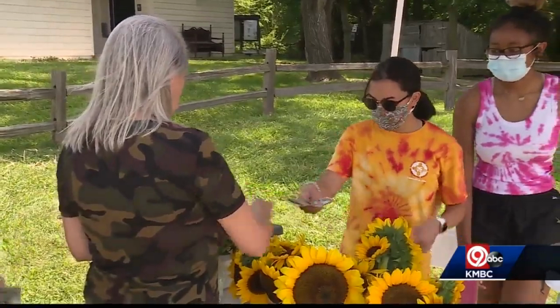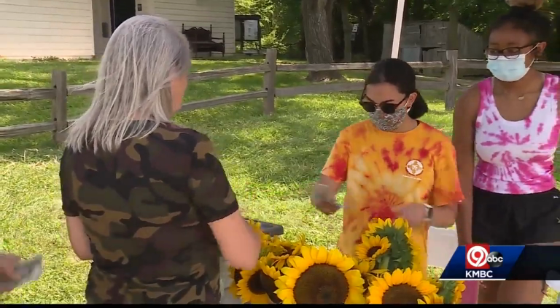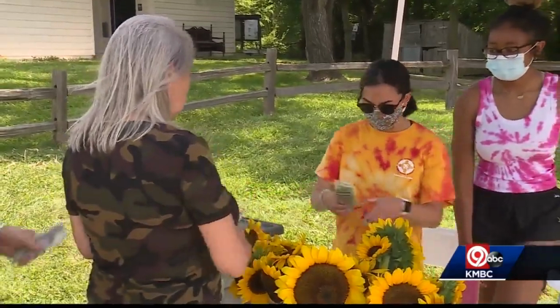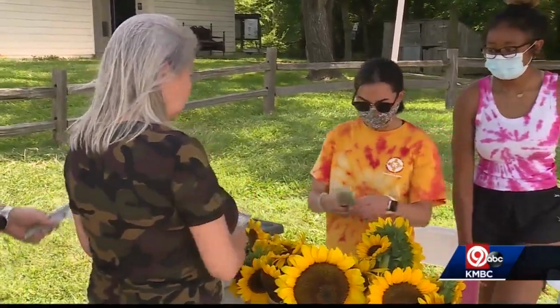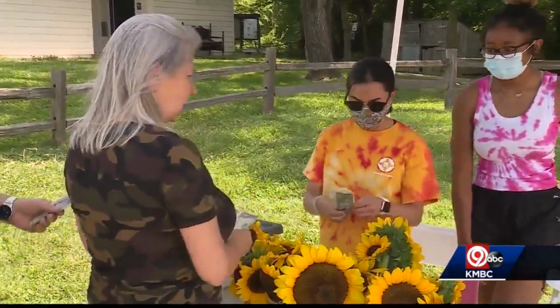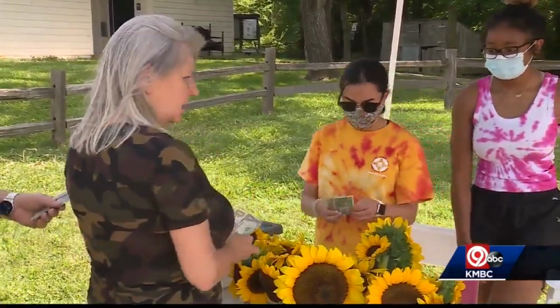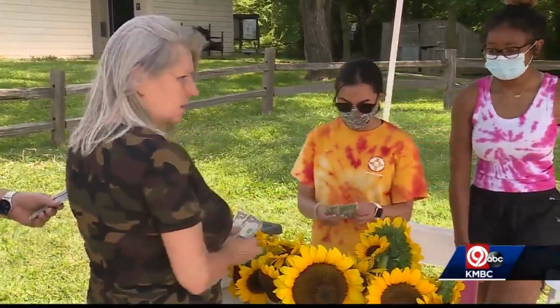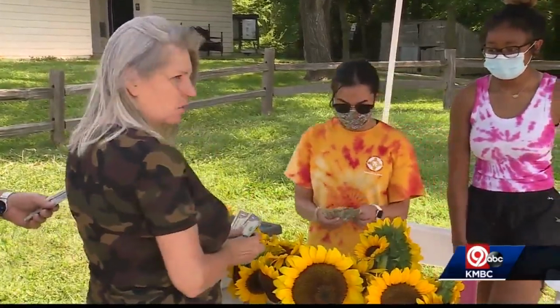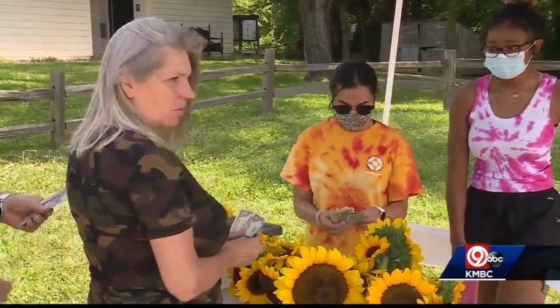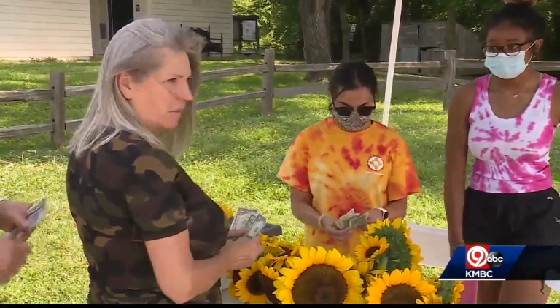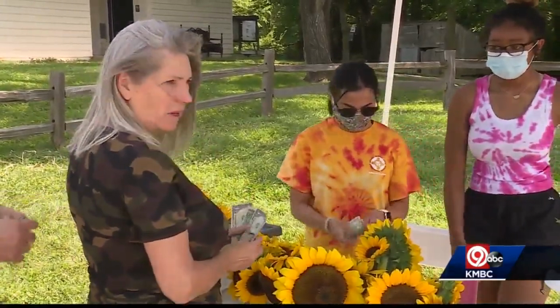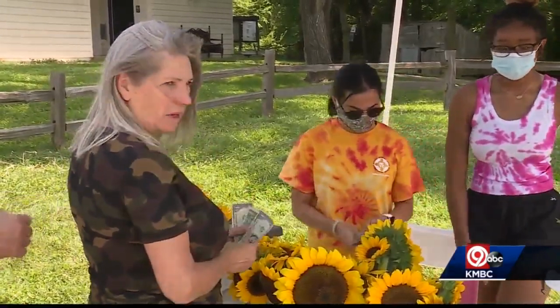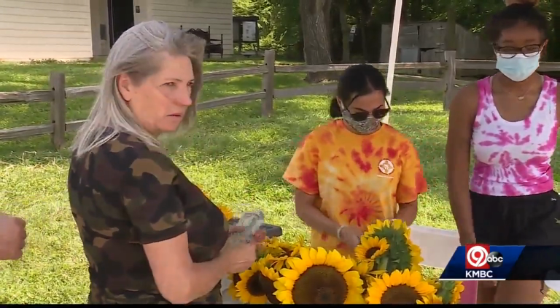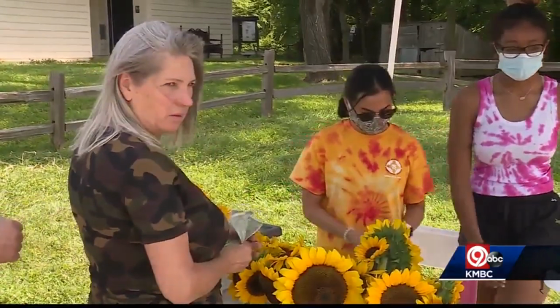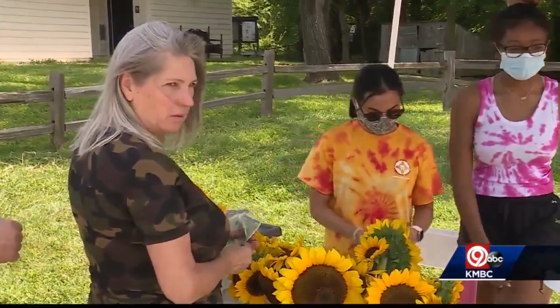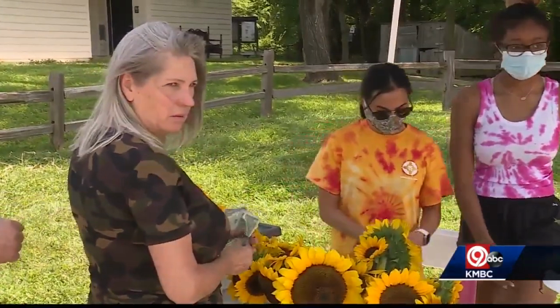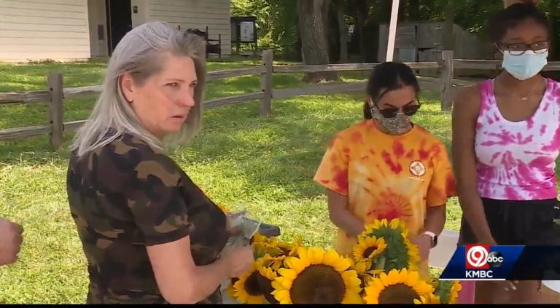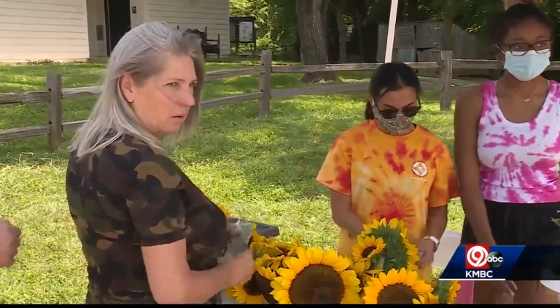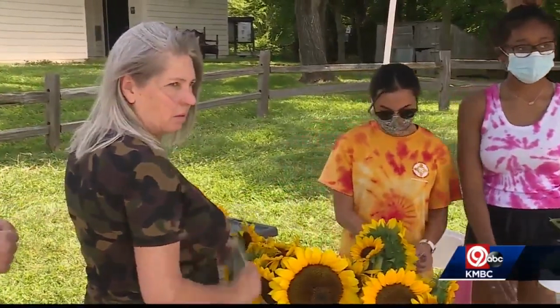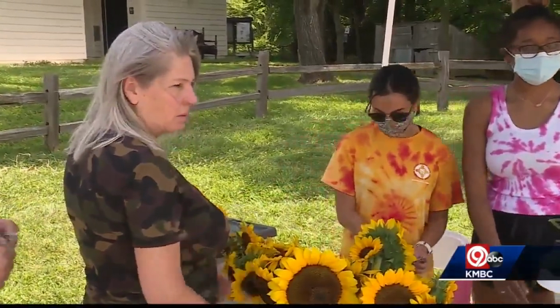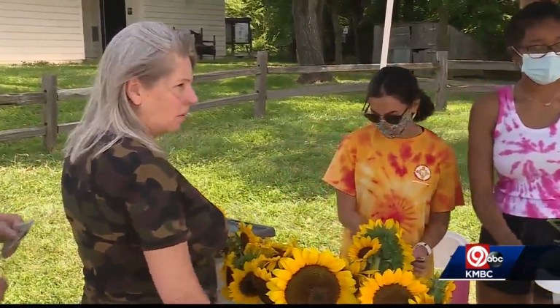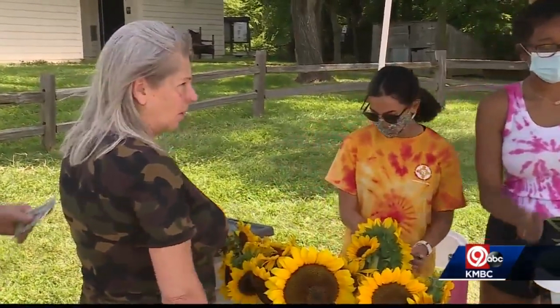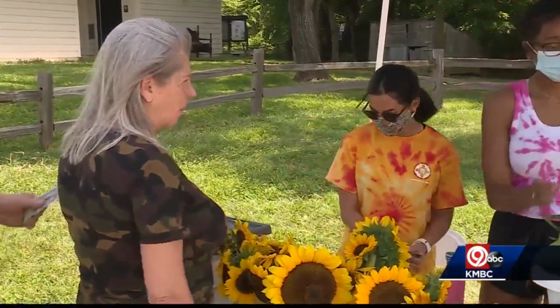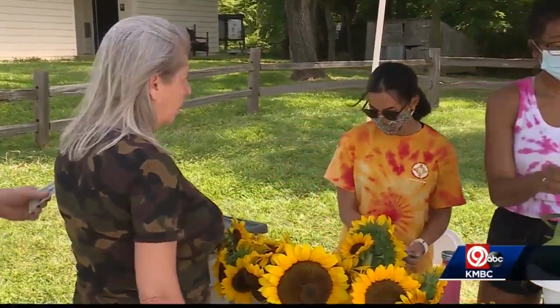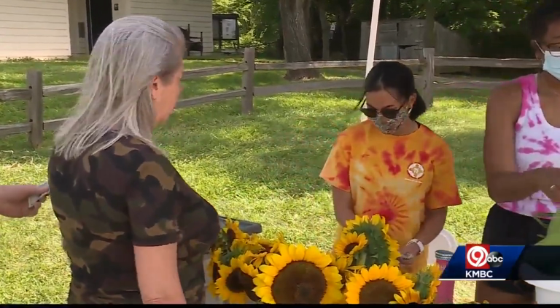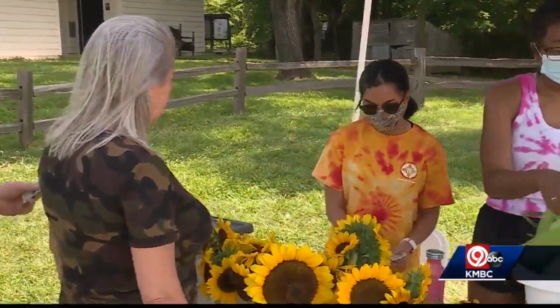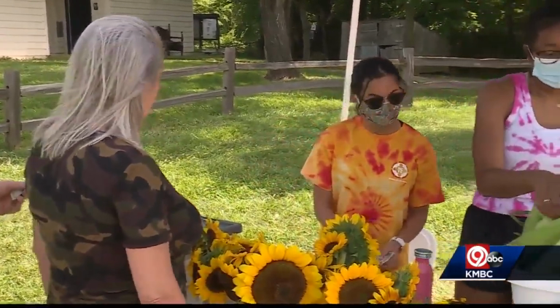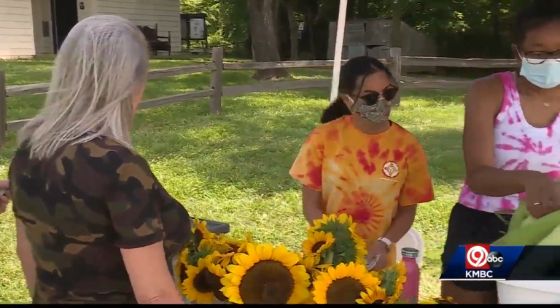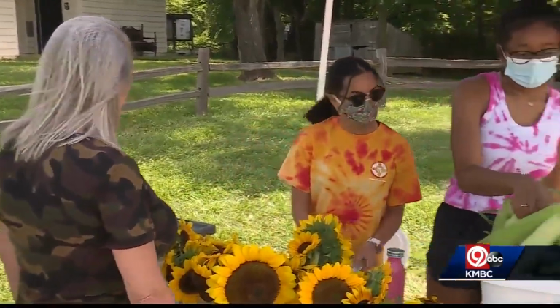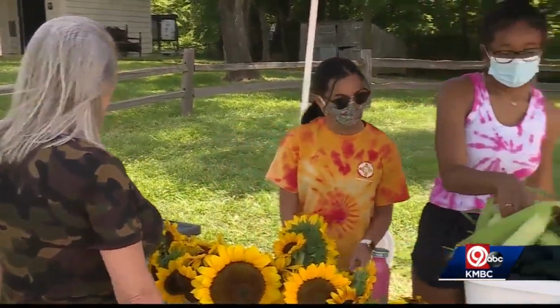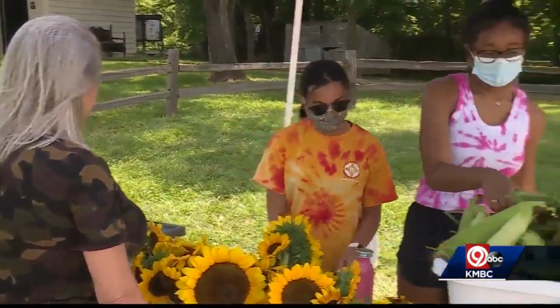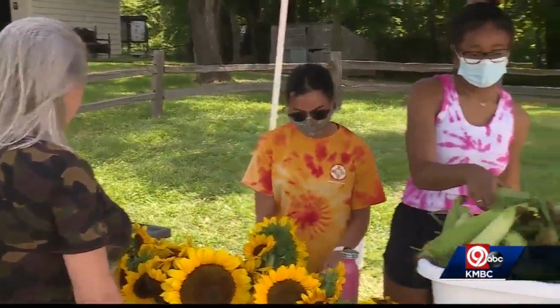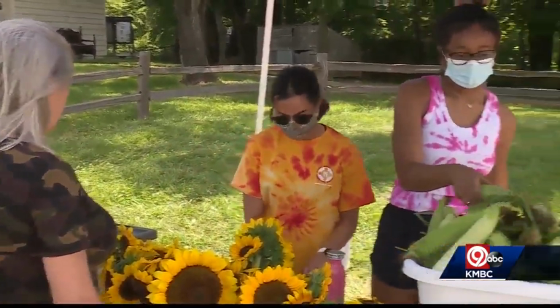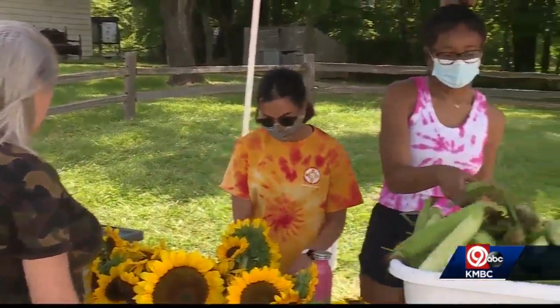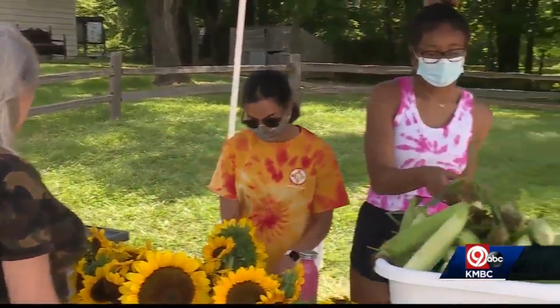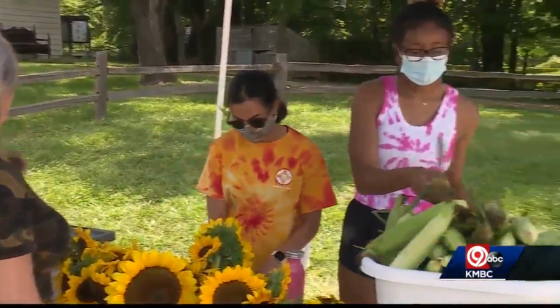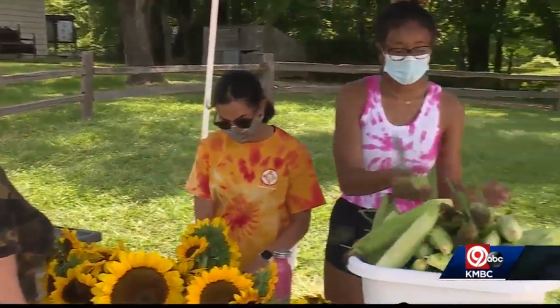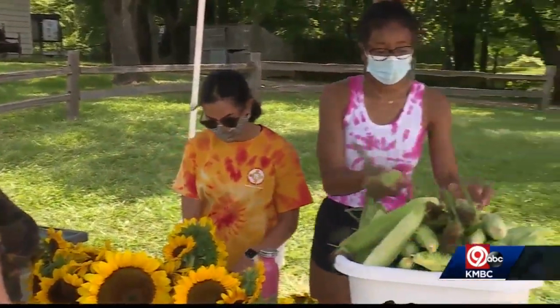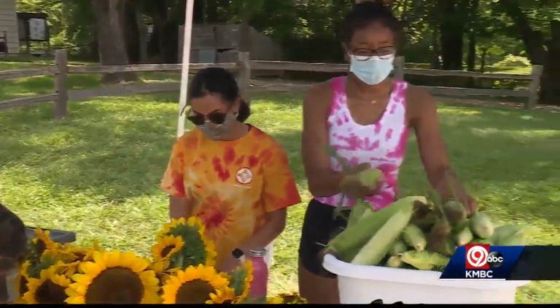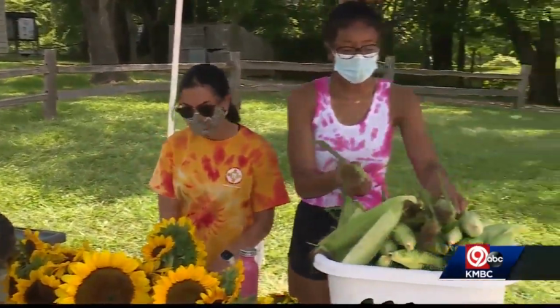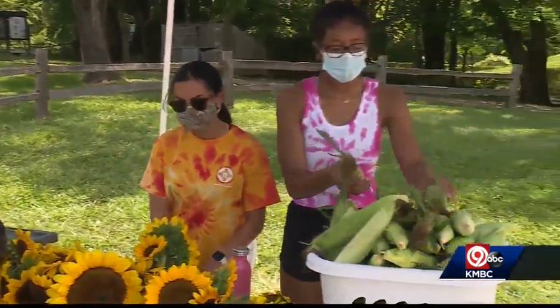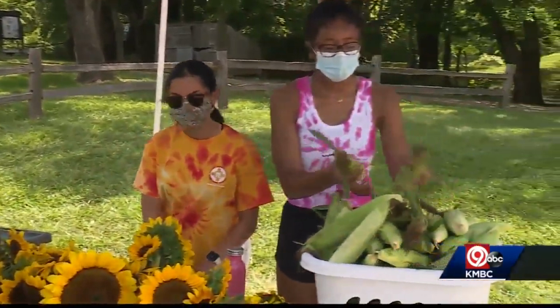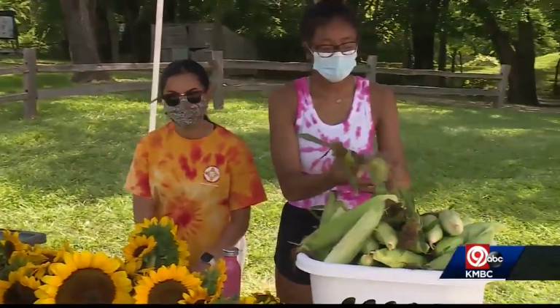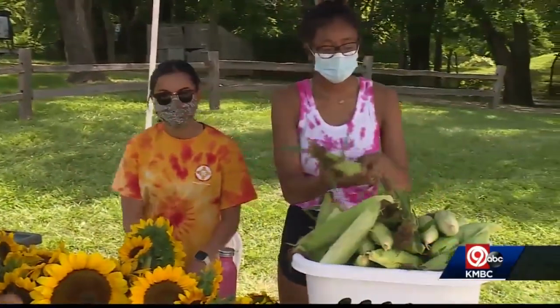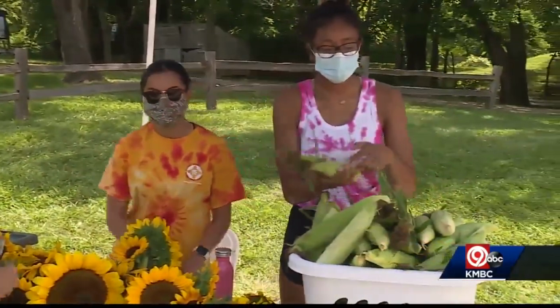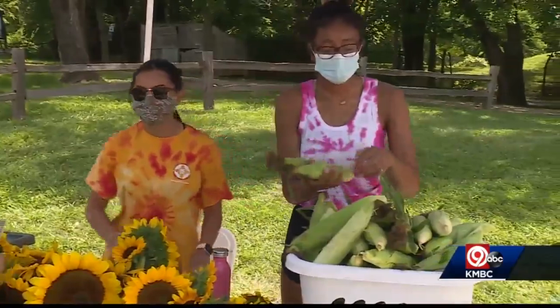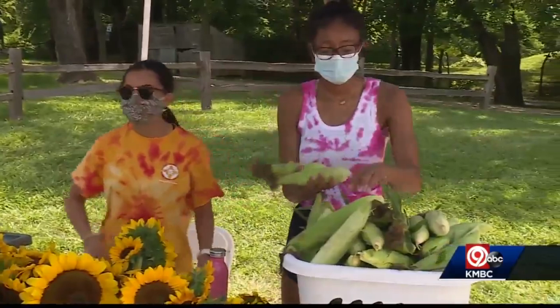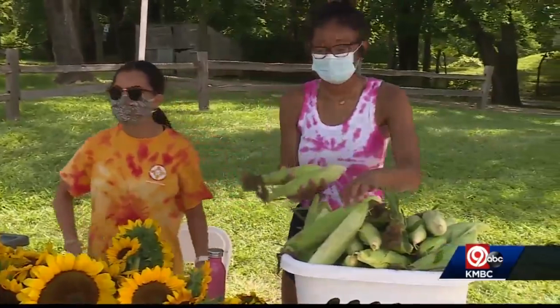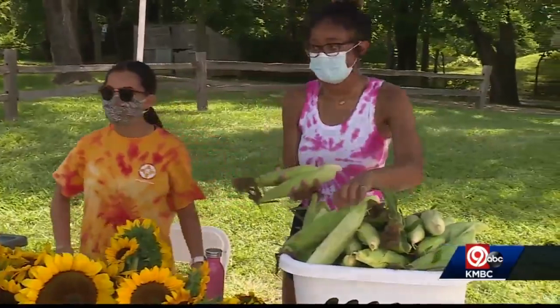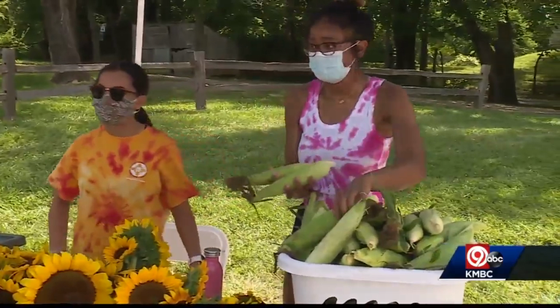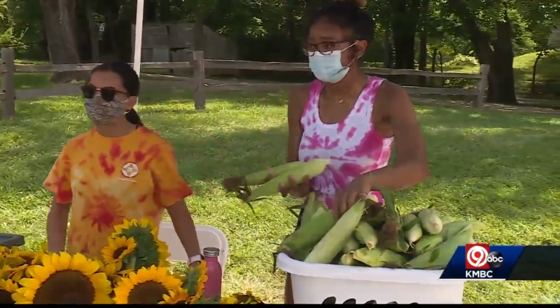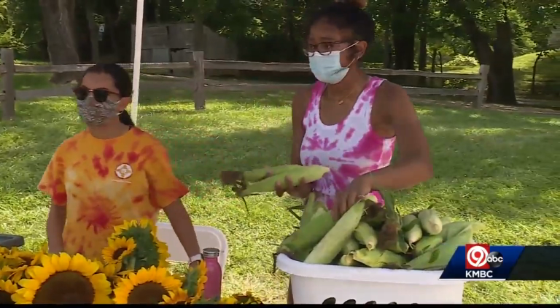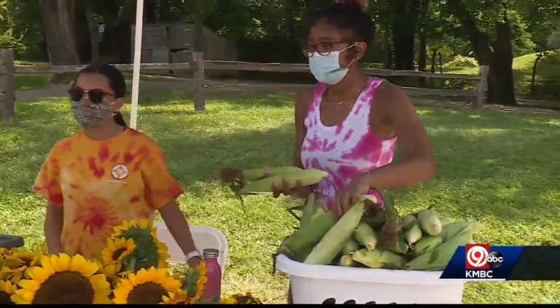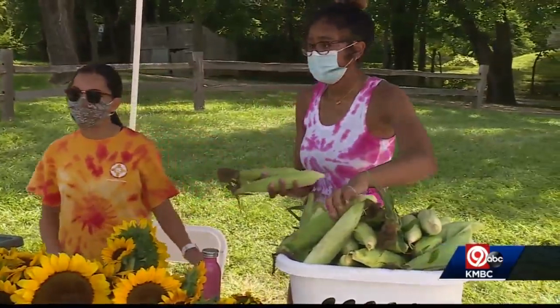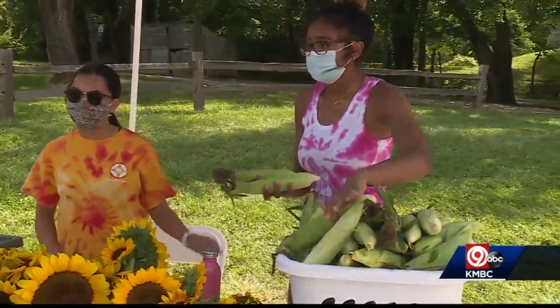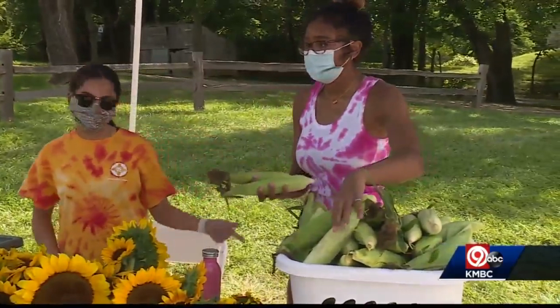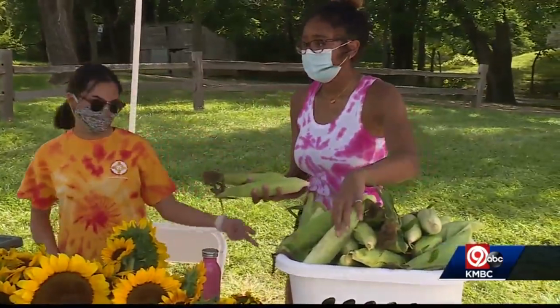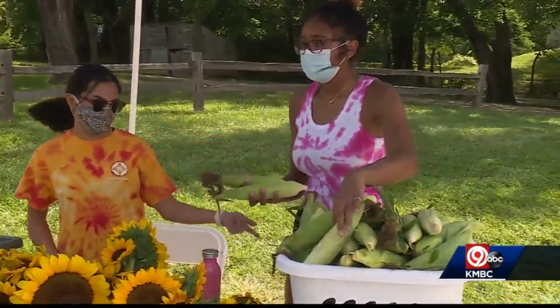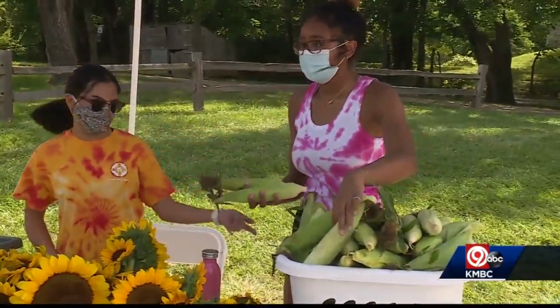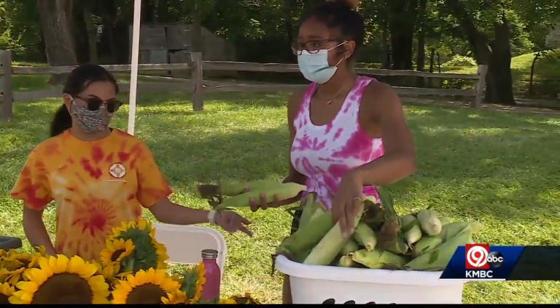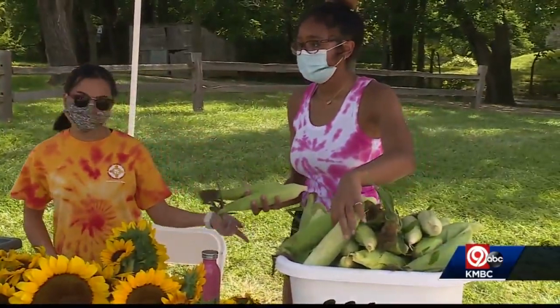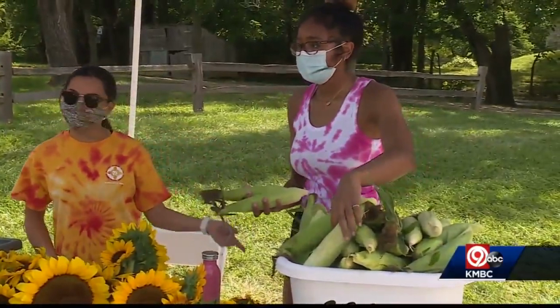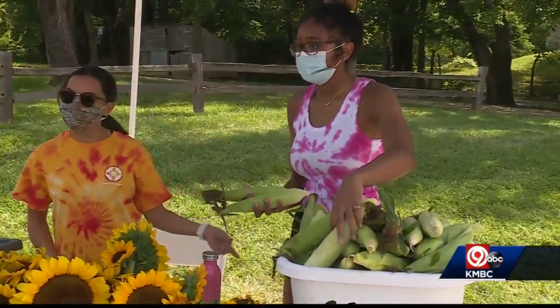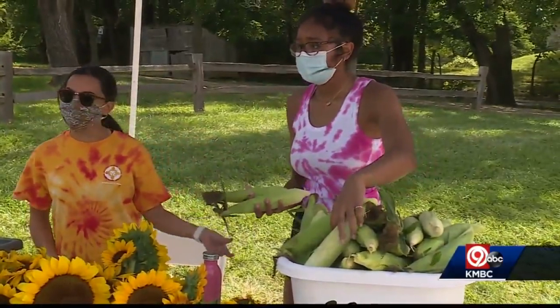There are two other produce stands like this one operating six days a week. But it's not just about the money — there's a bigger goal.